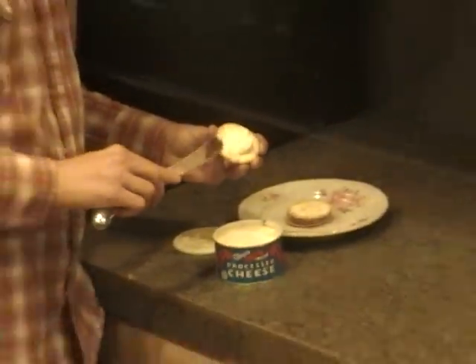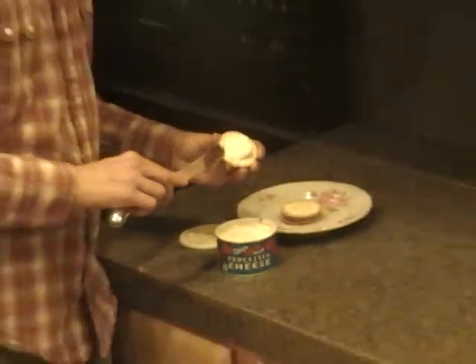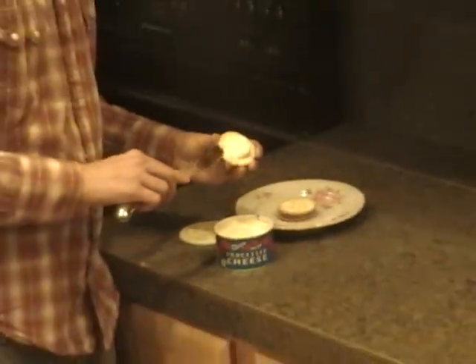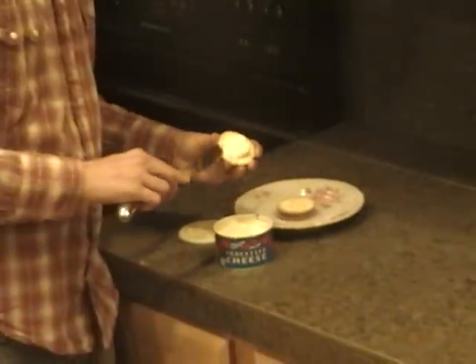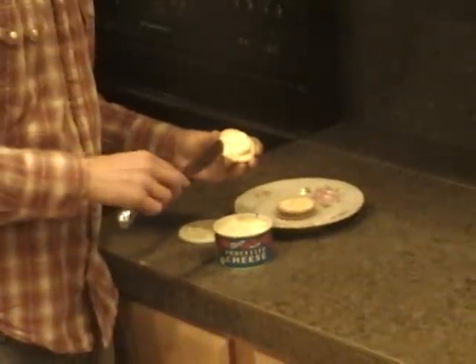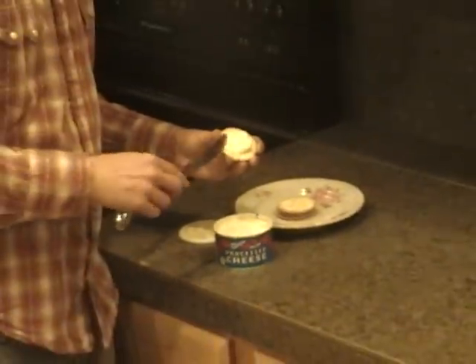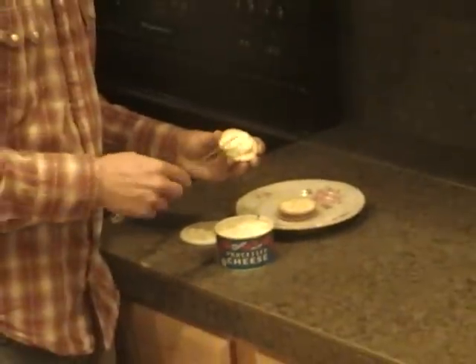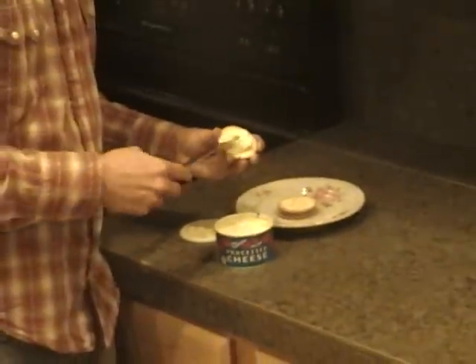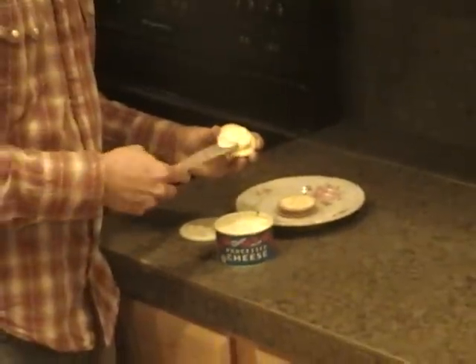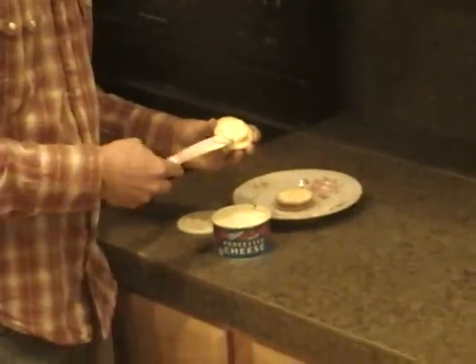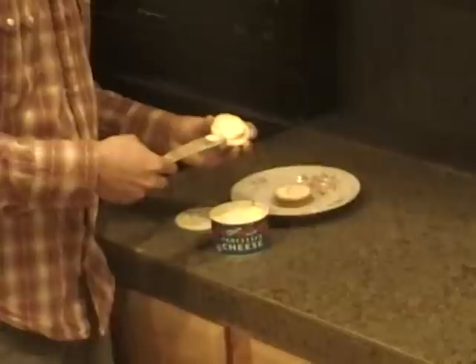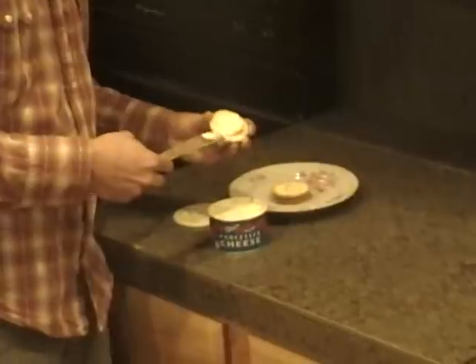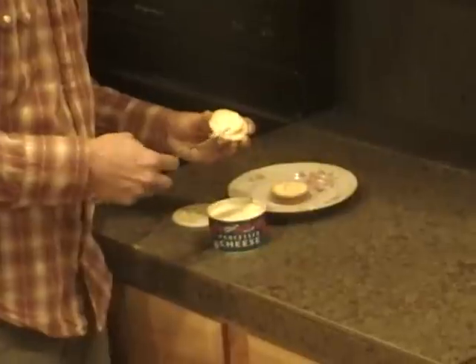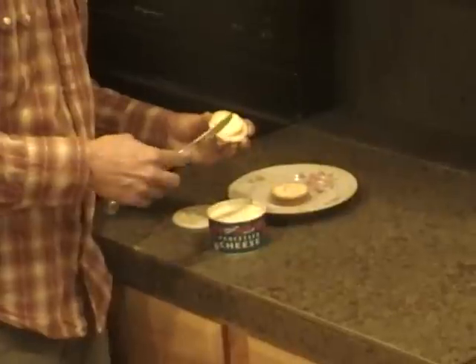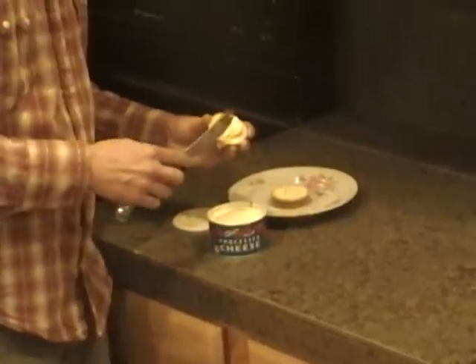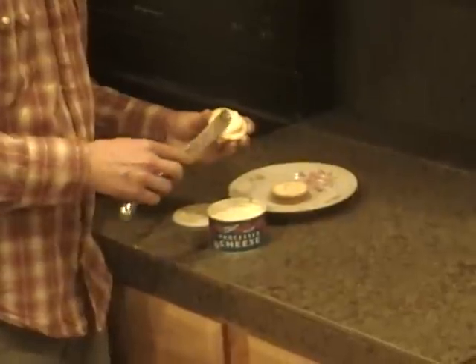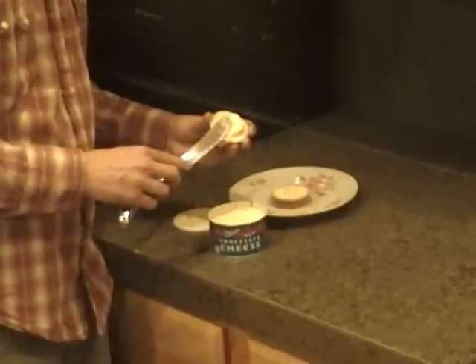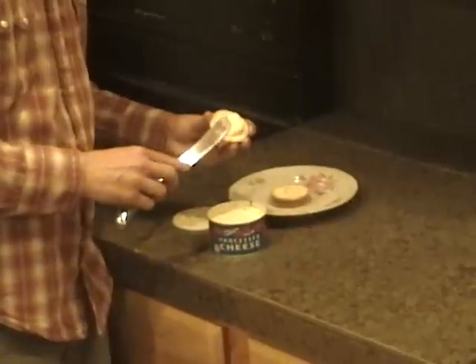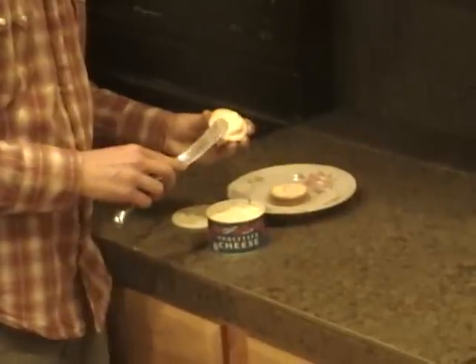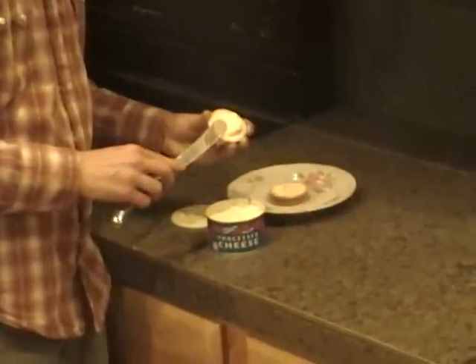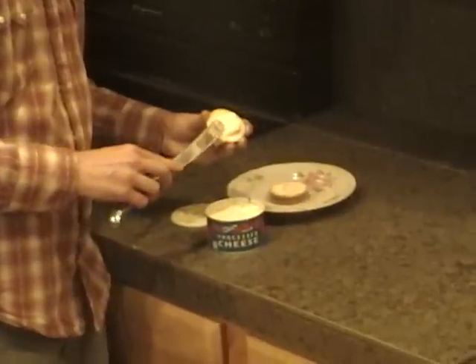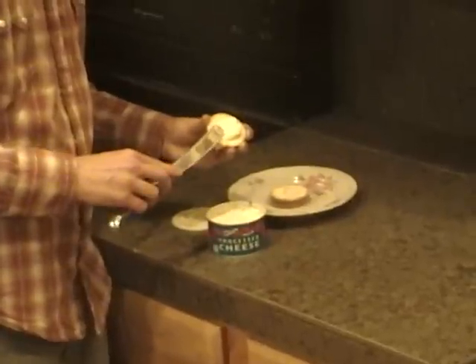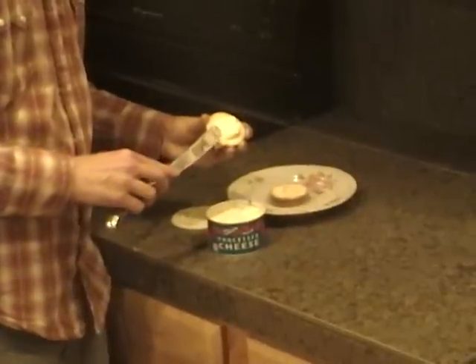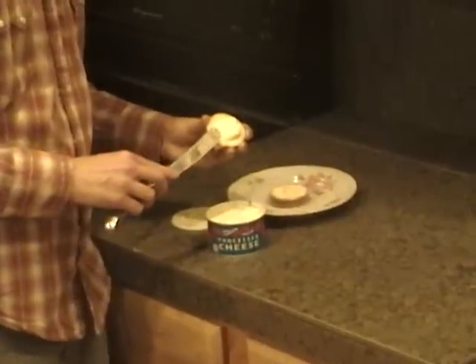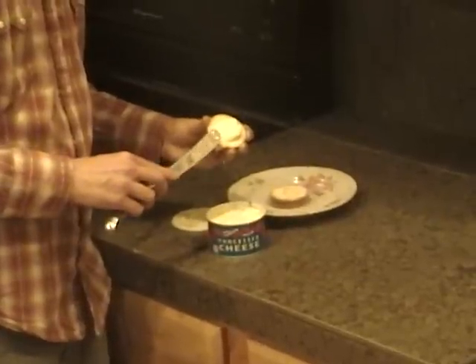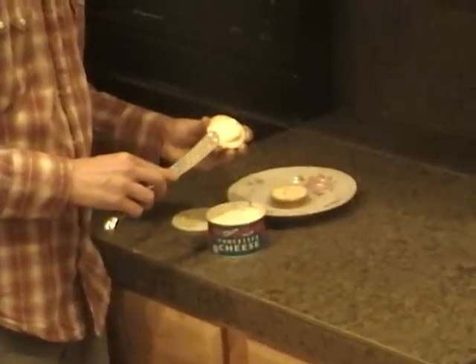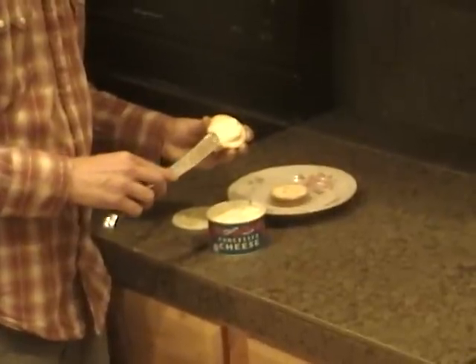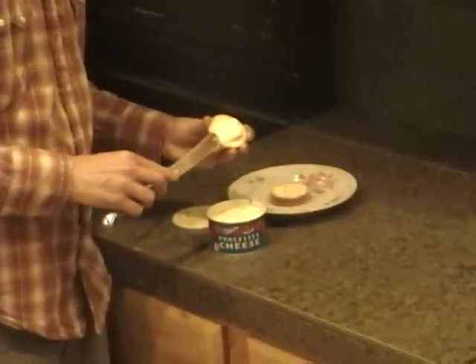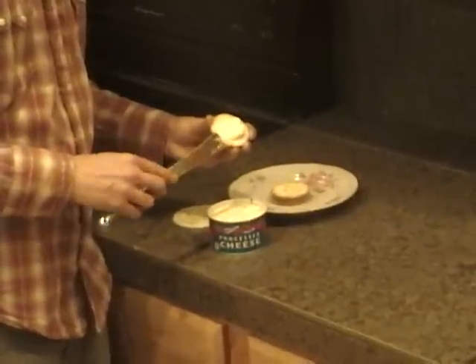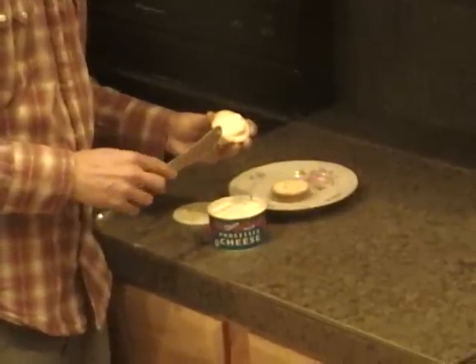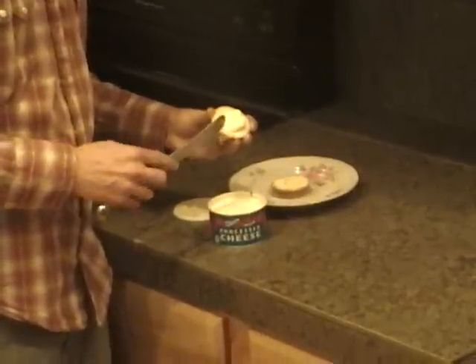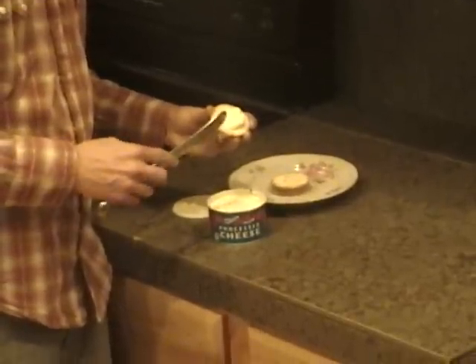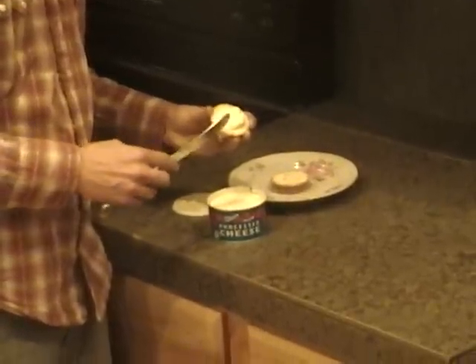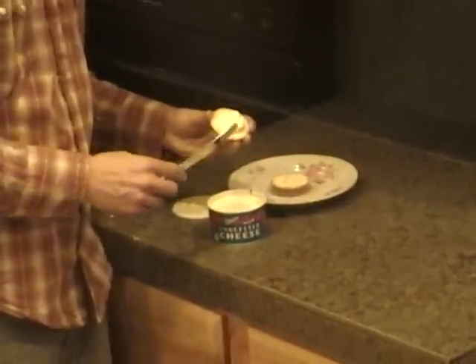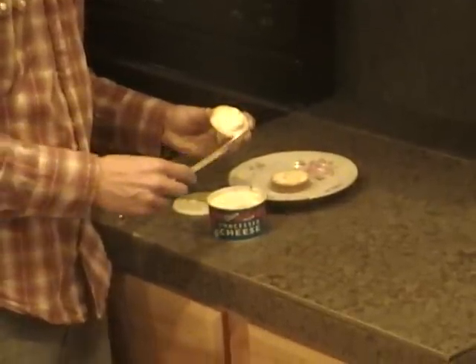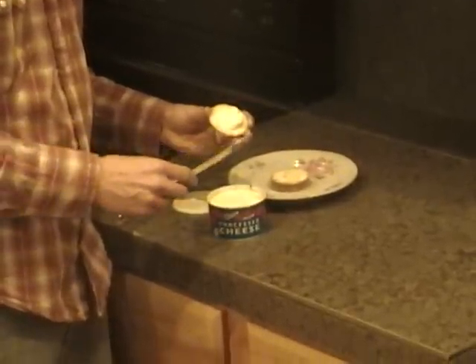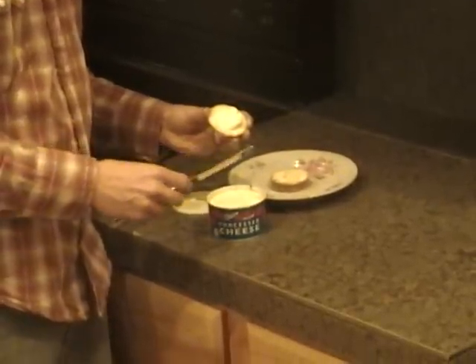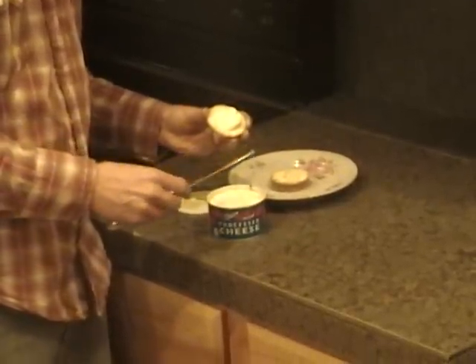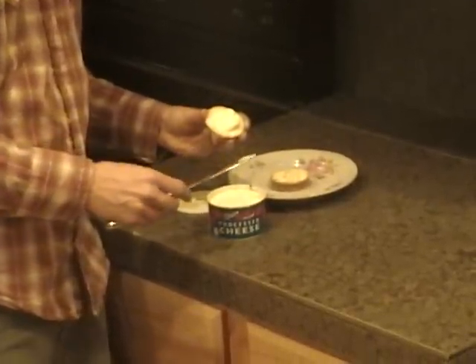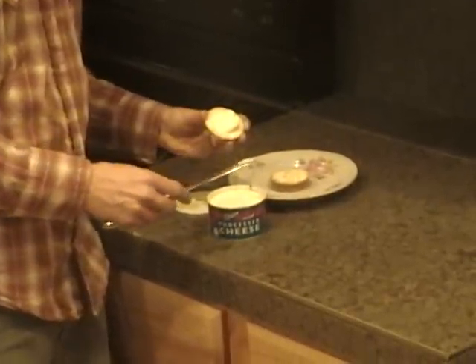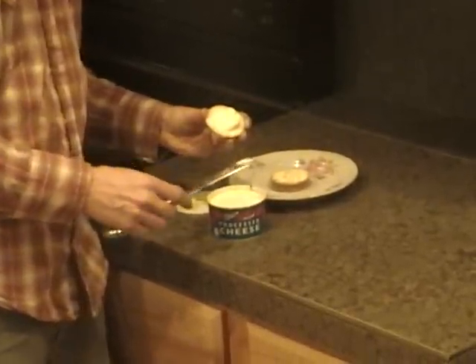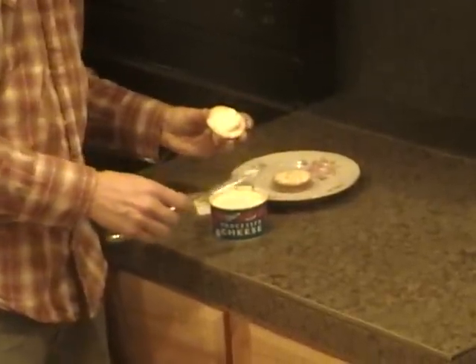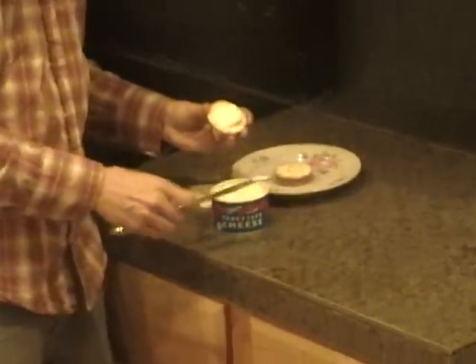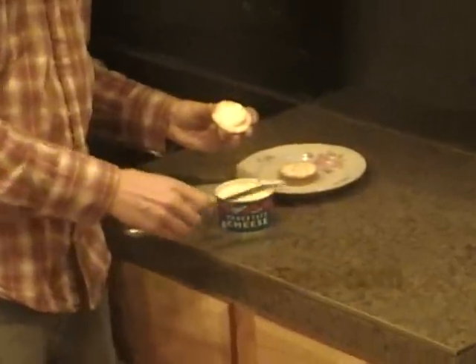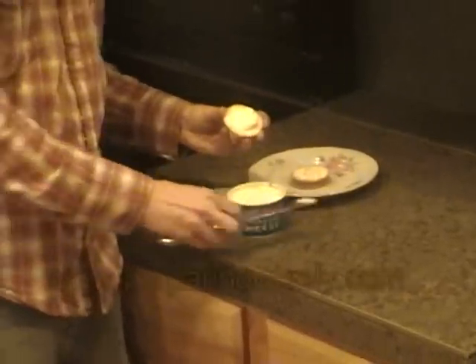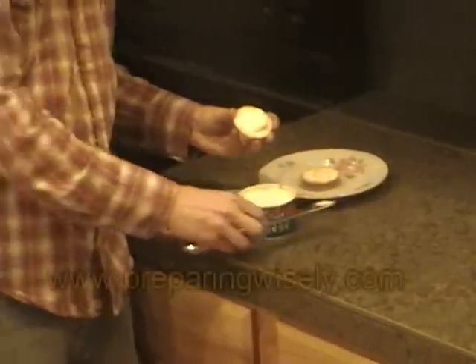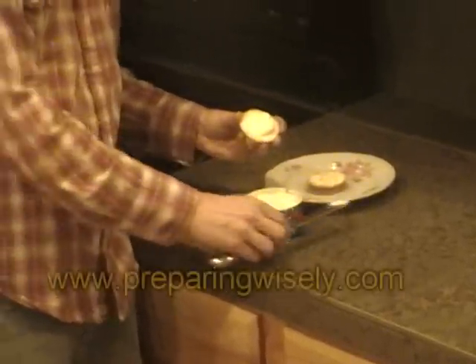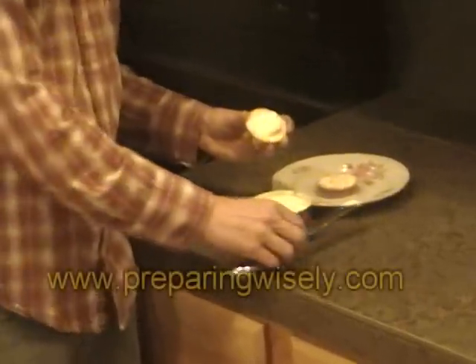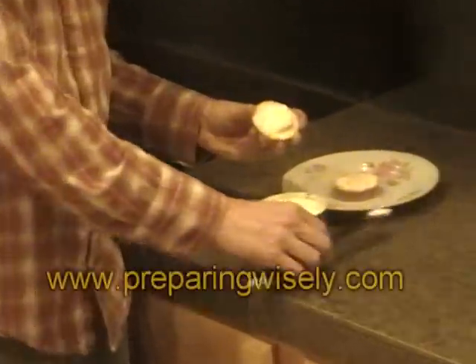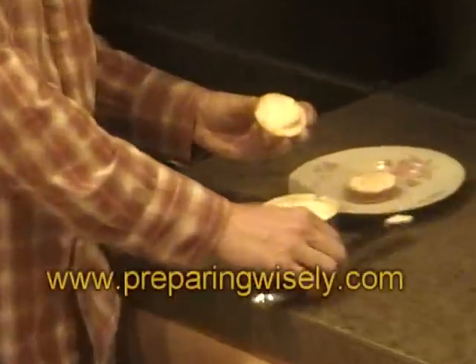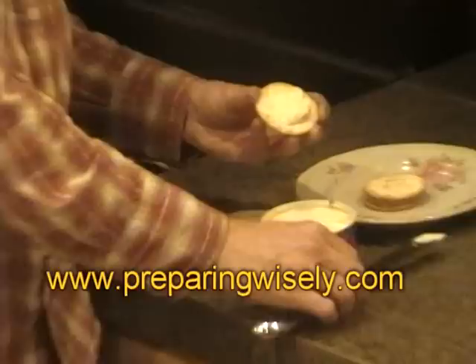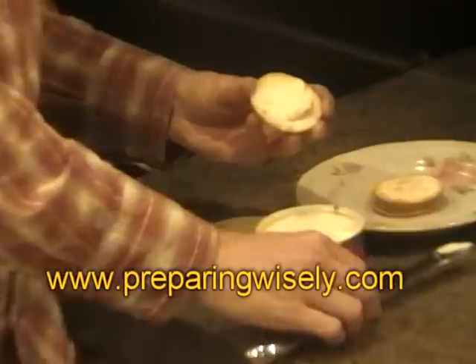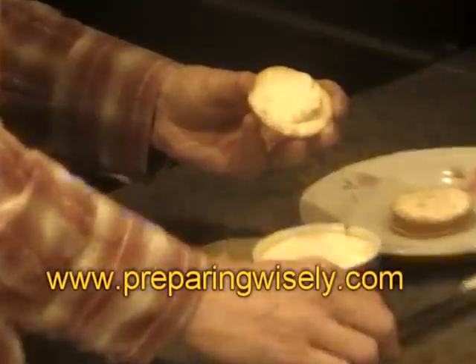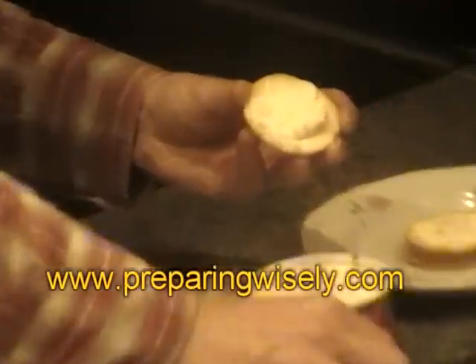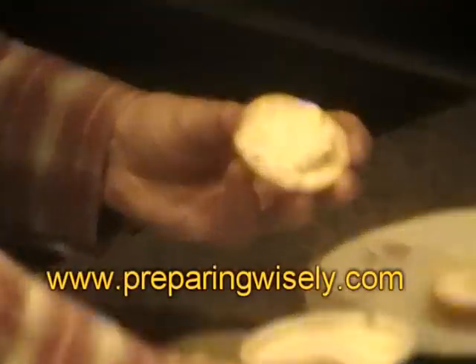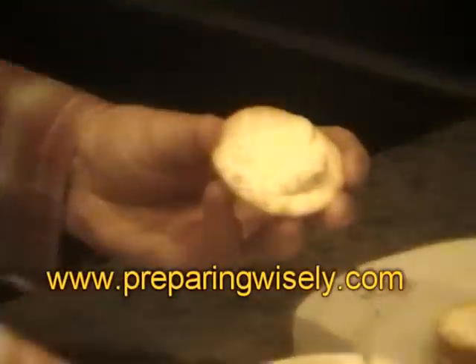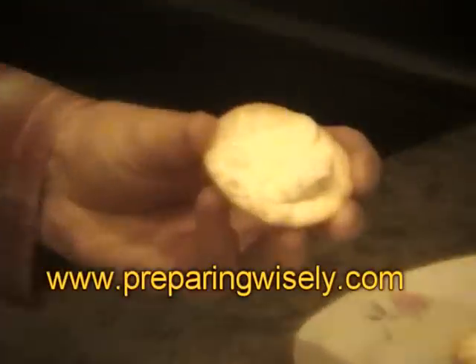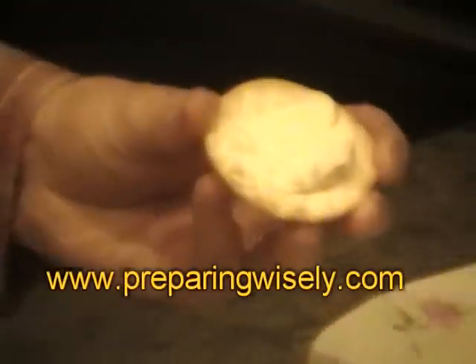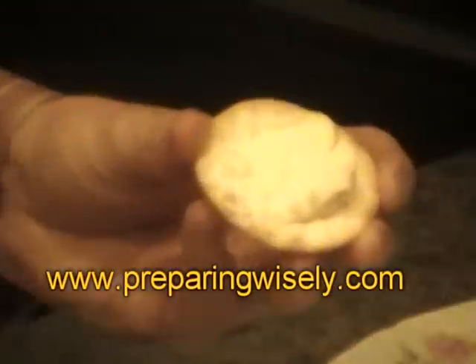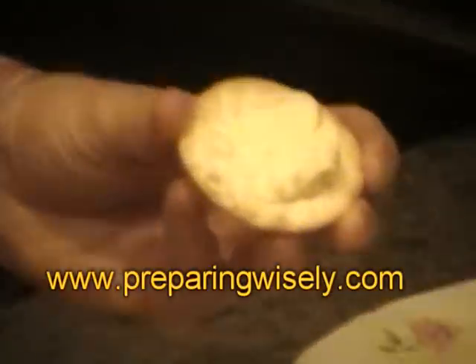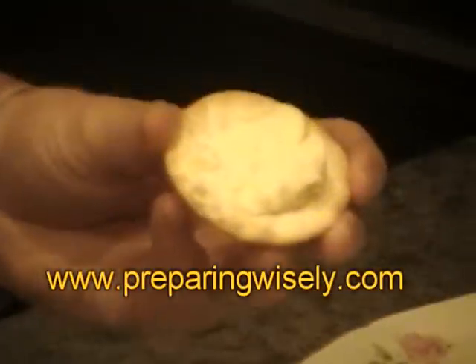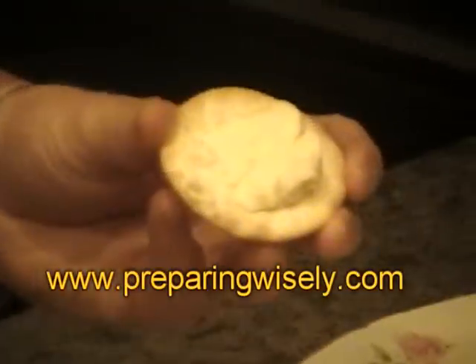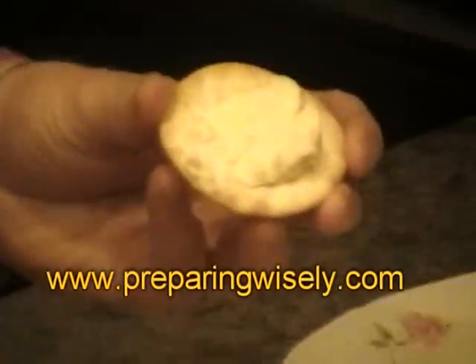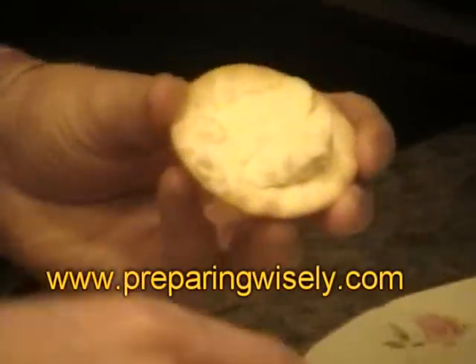Hope this helps you get a good idea of what the Red Feather Processed Cheese looks like and how you can use it. It works great in general.